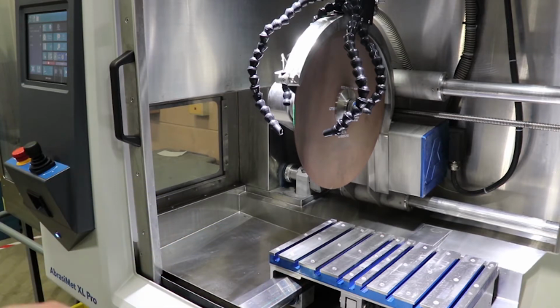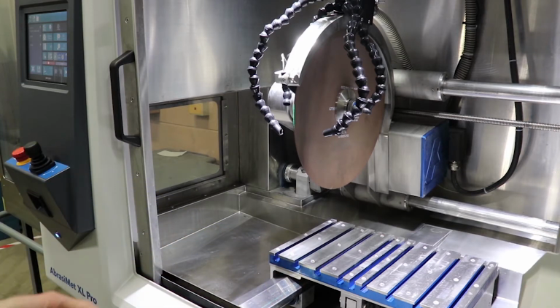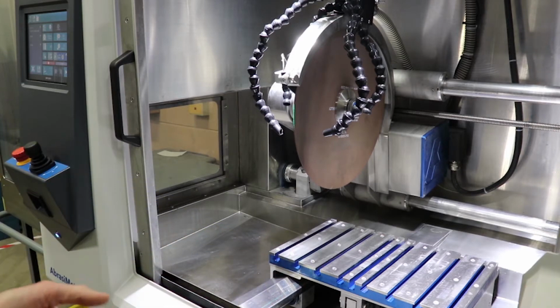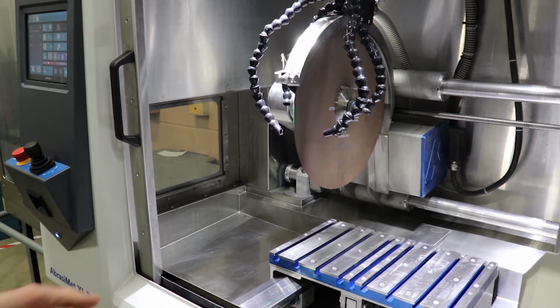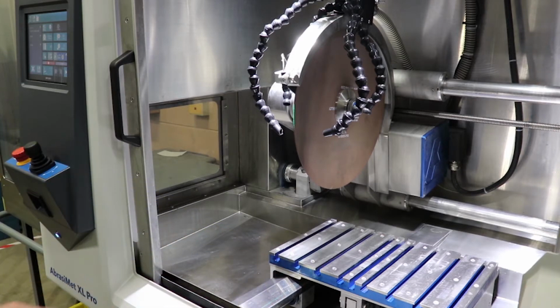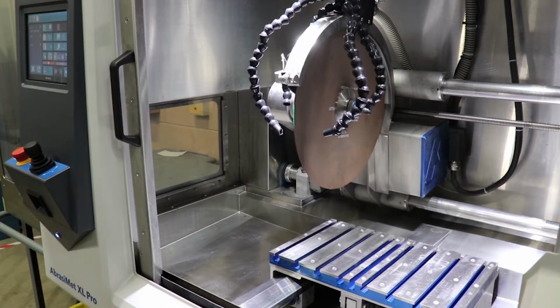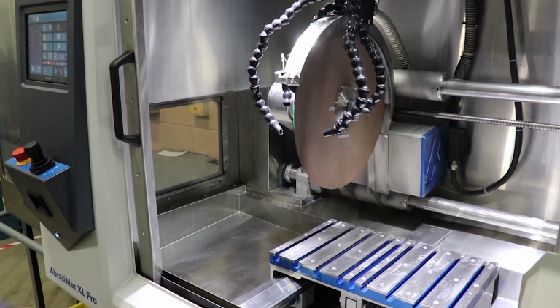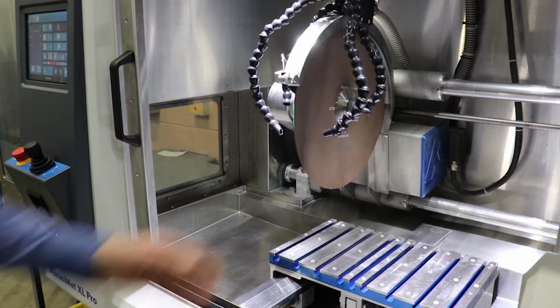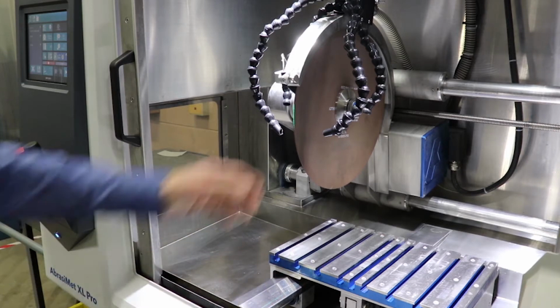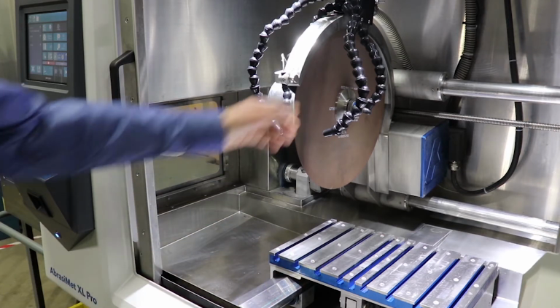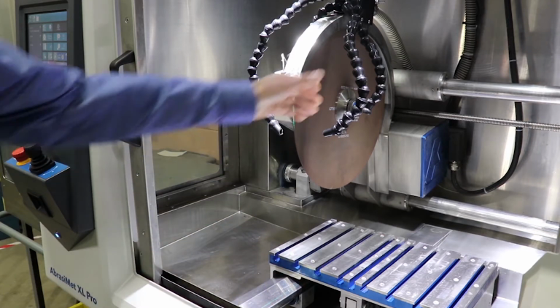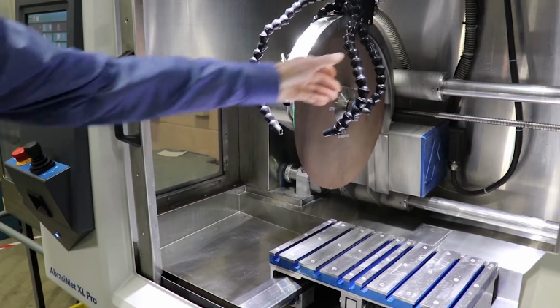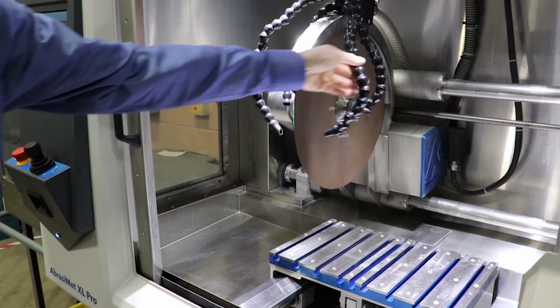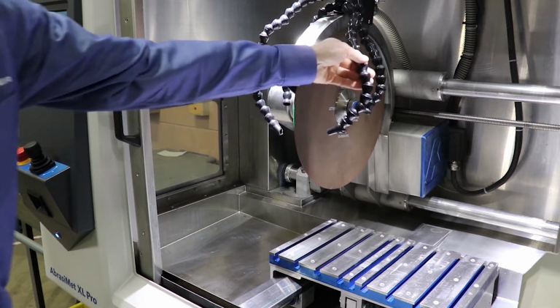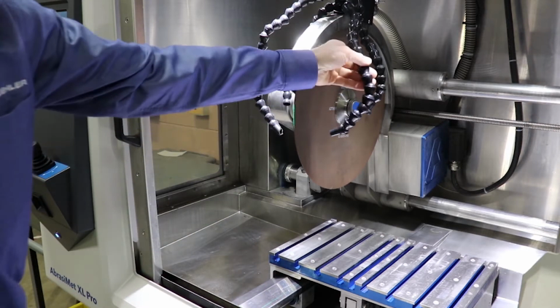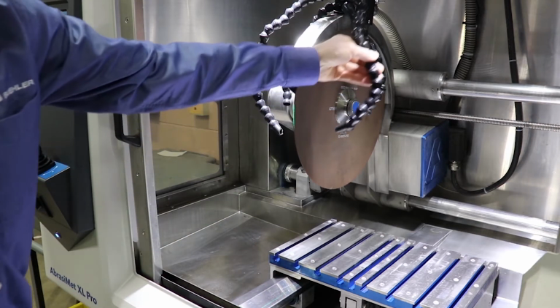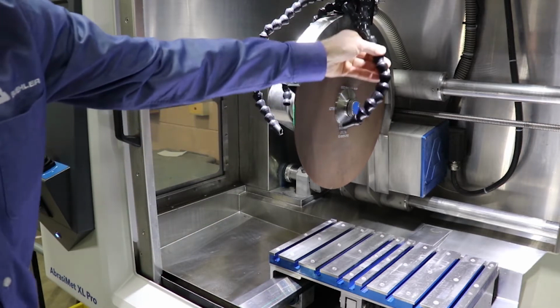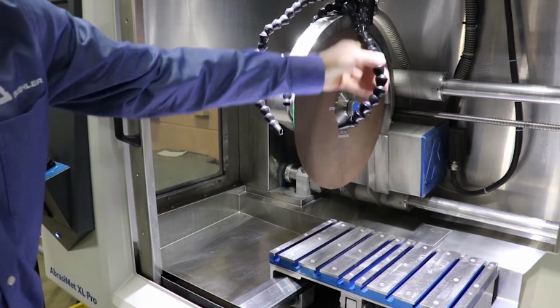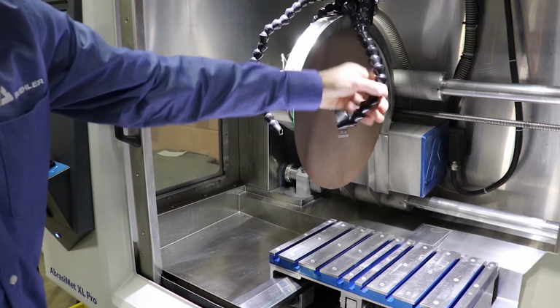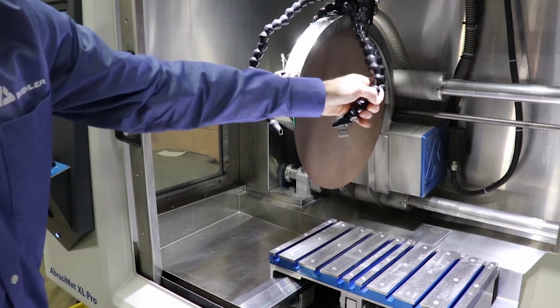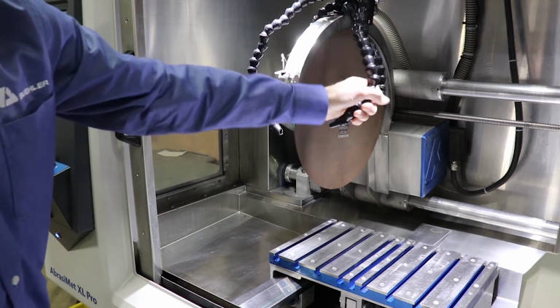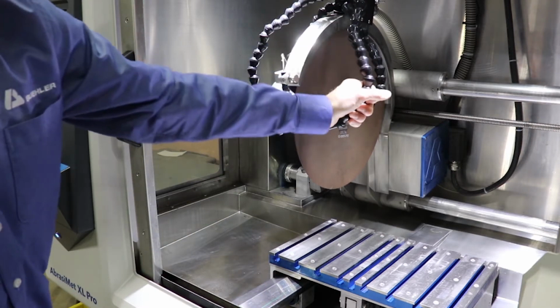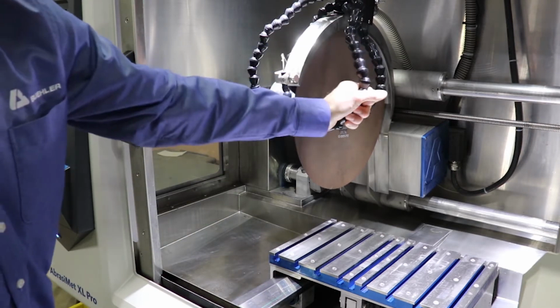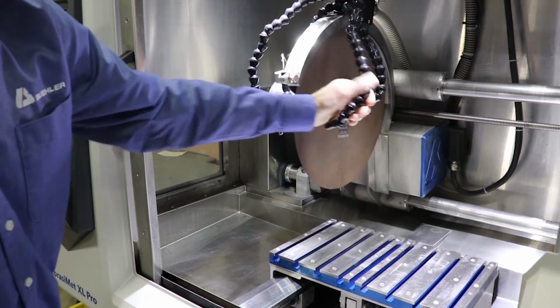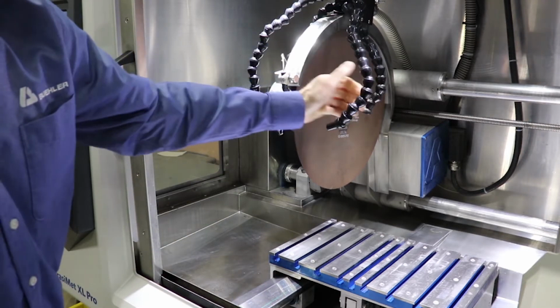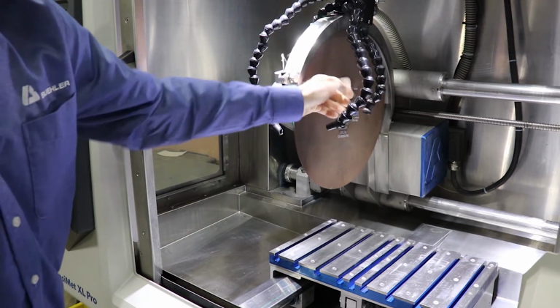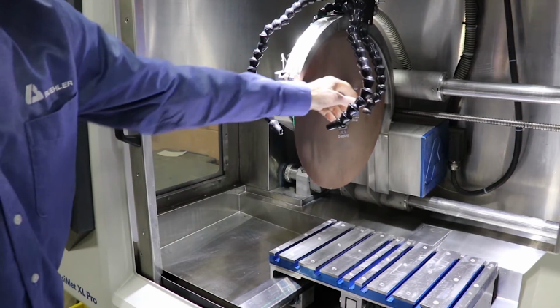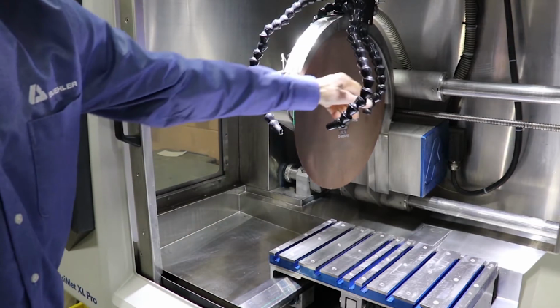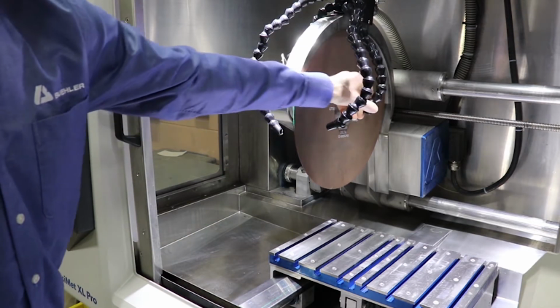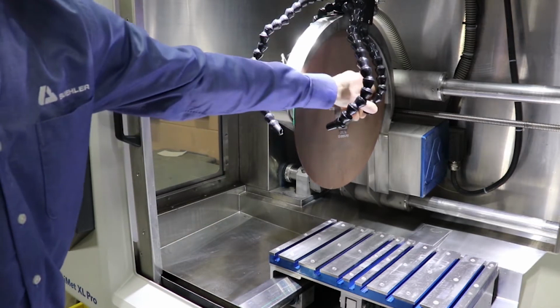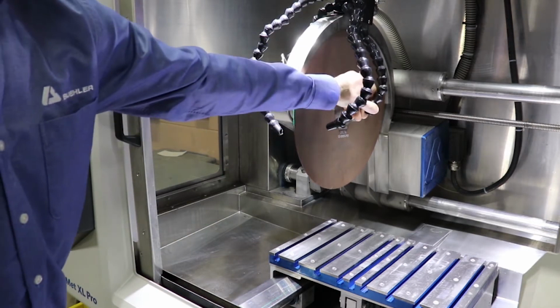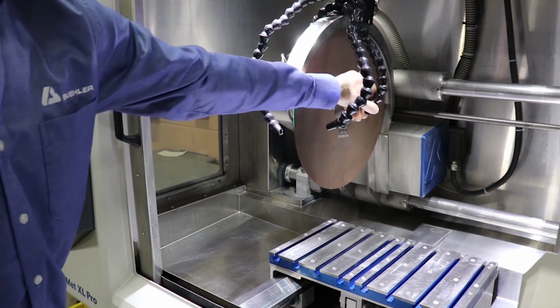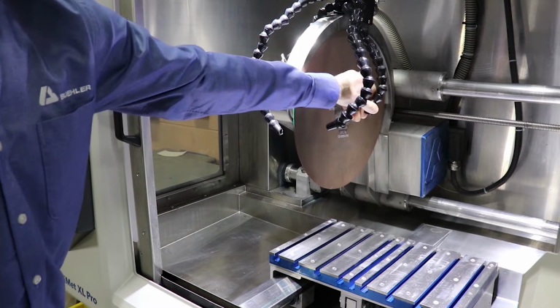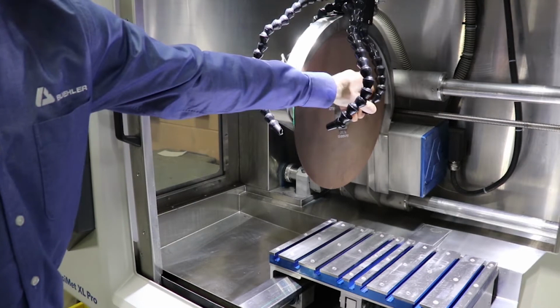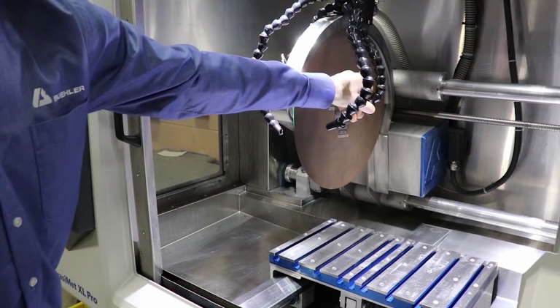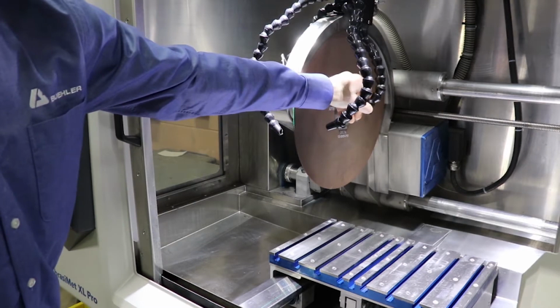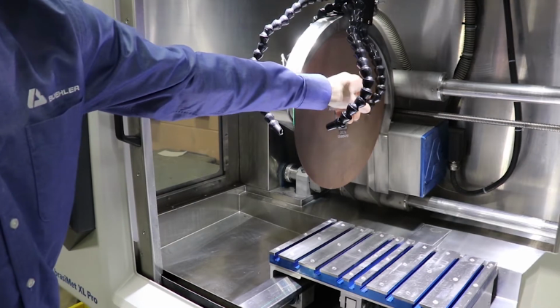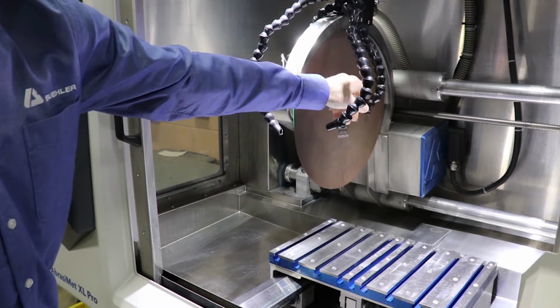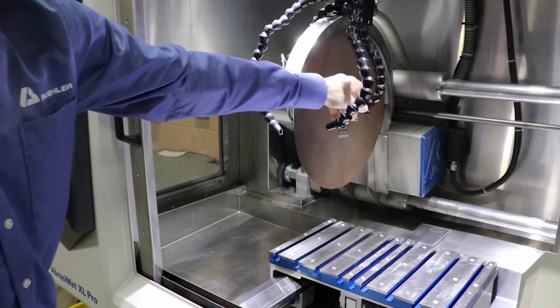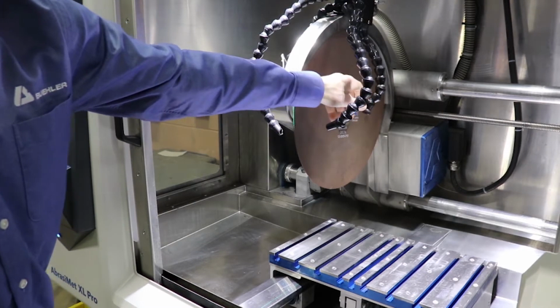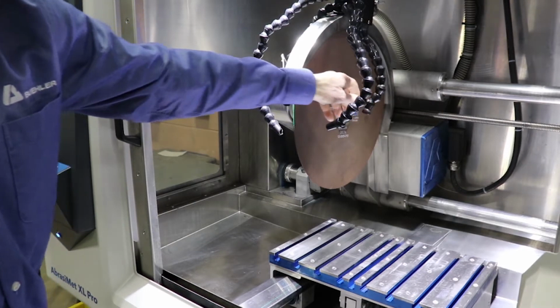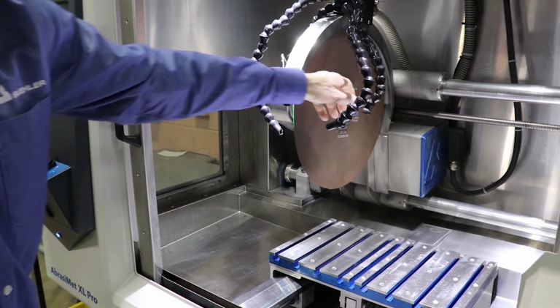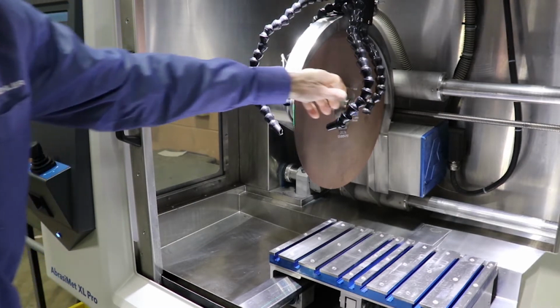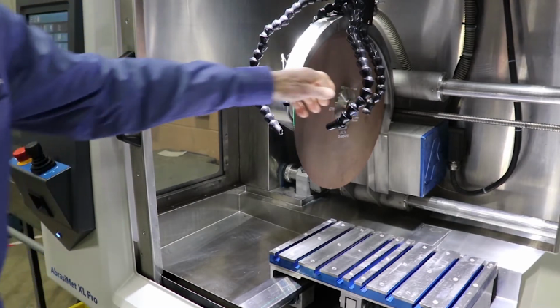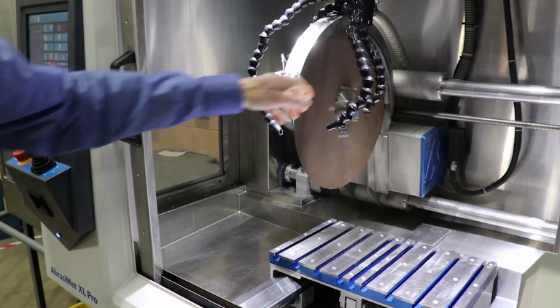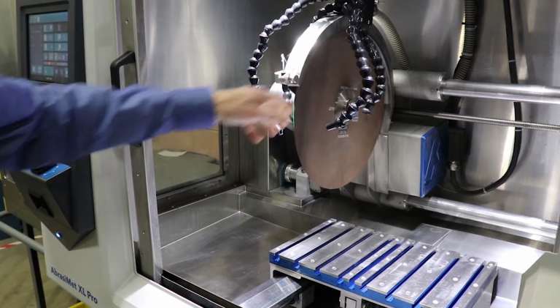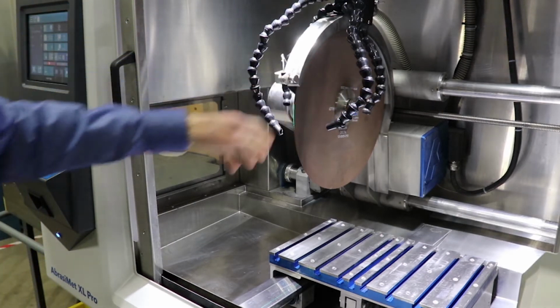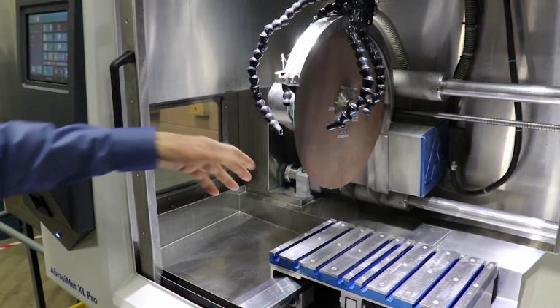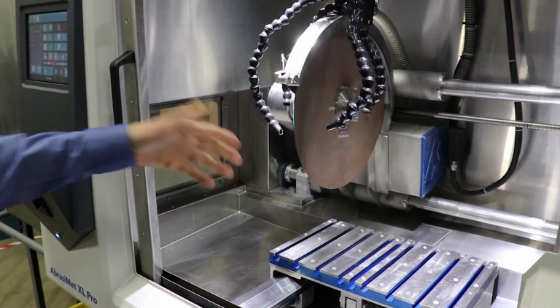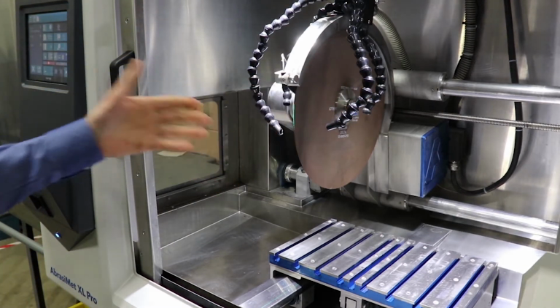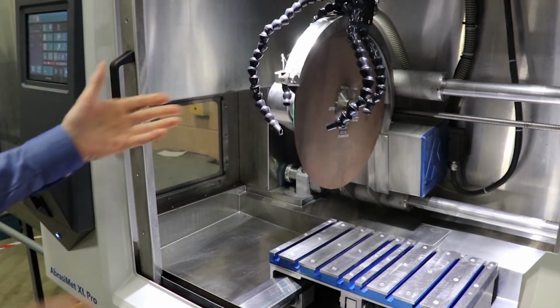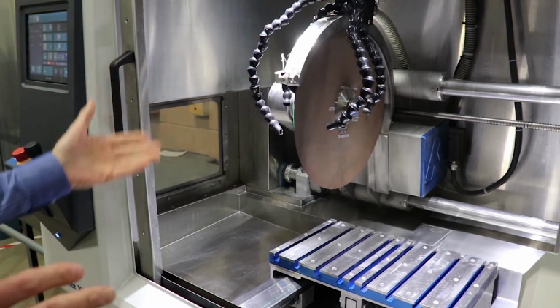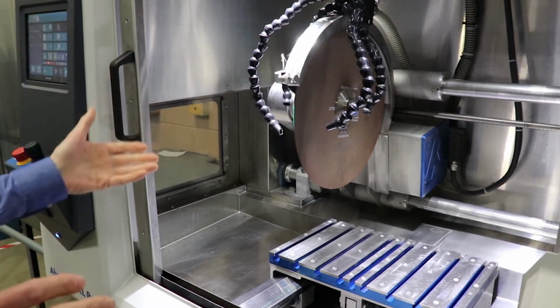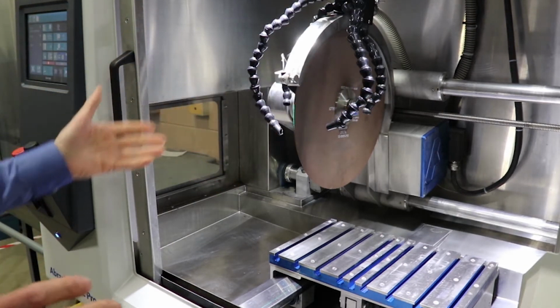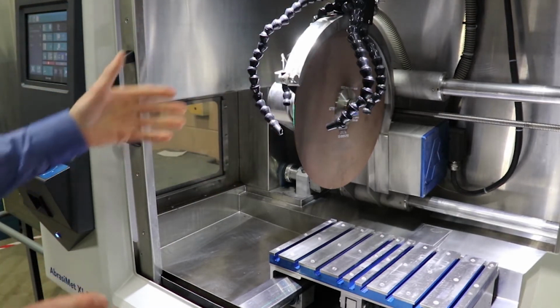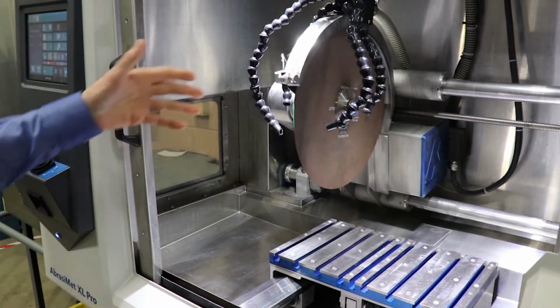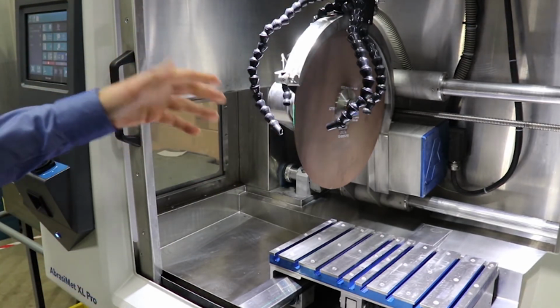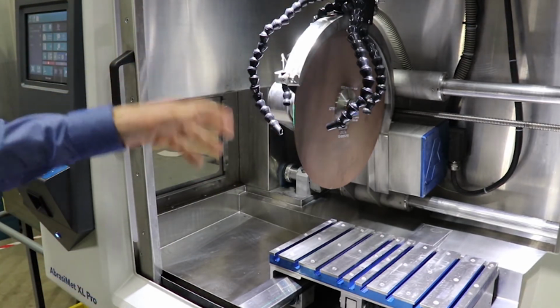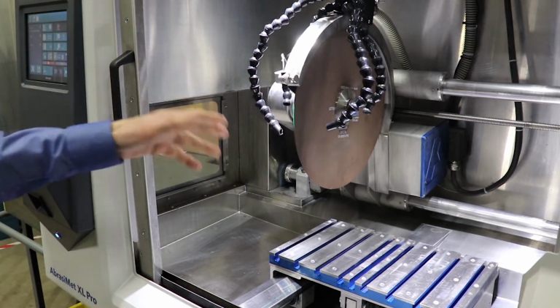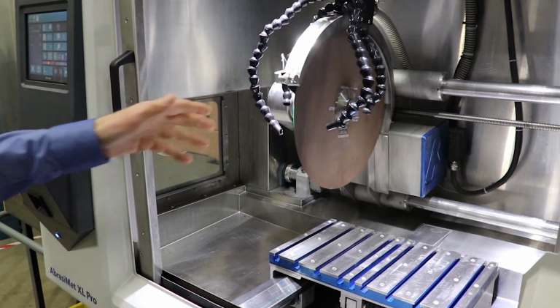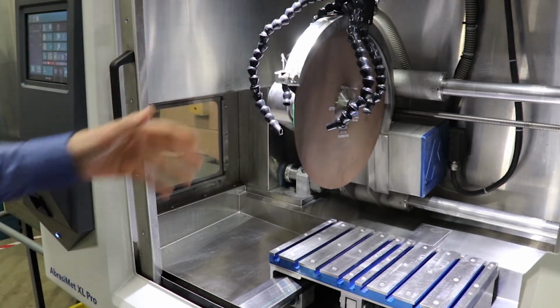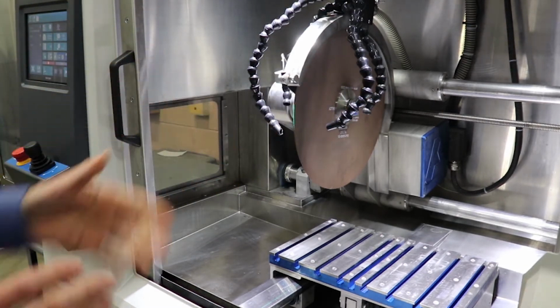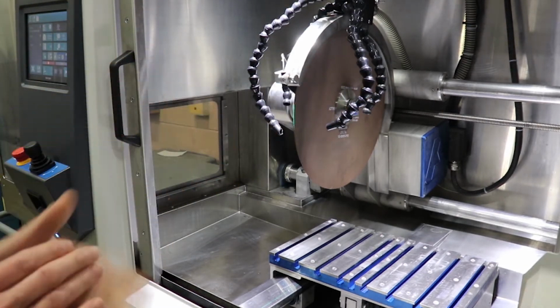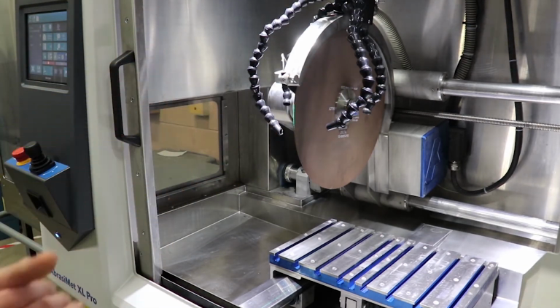We've got coolant here — it's very easy to position coolant exactly where you want it, either on the blade or on the part.